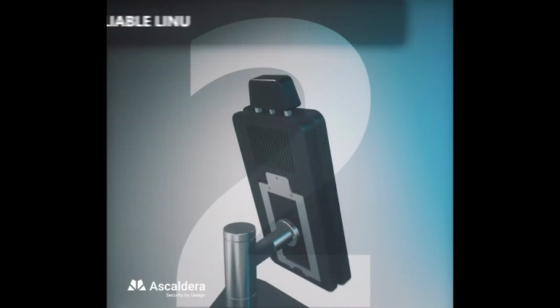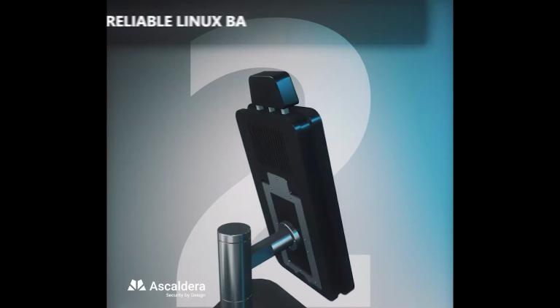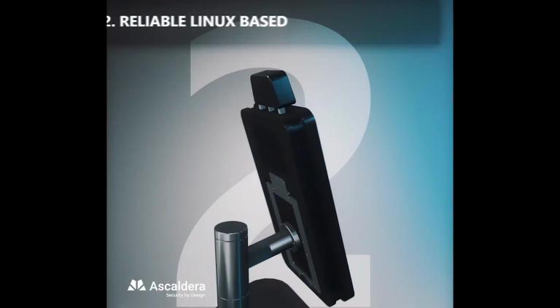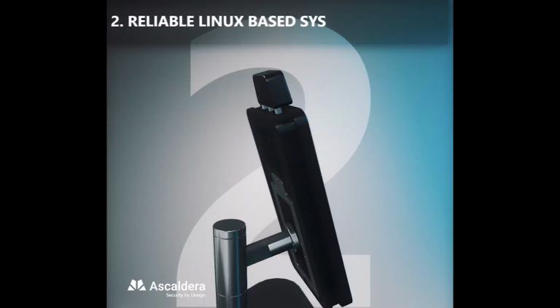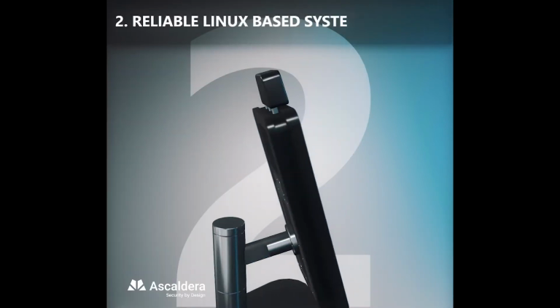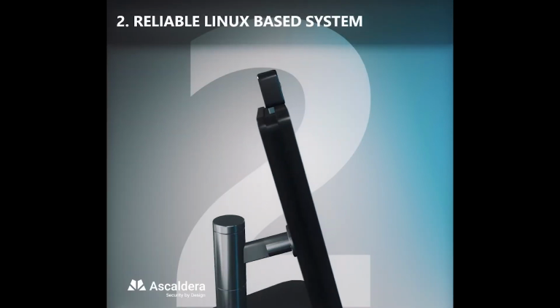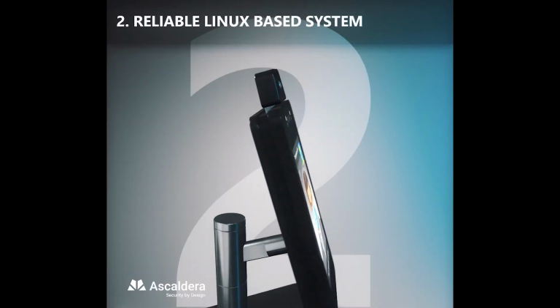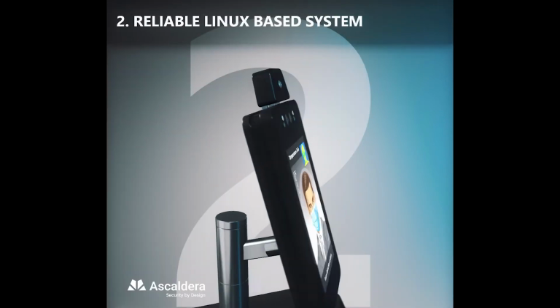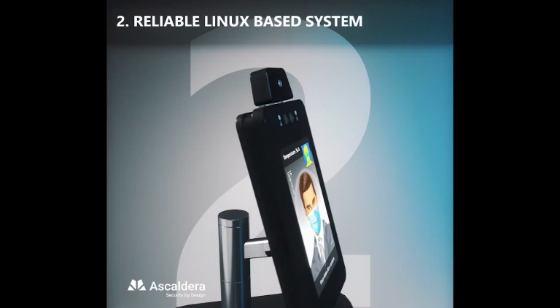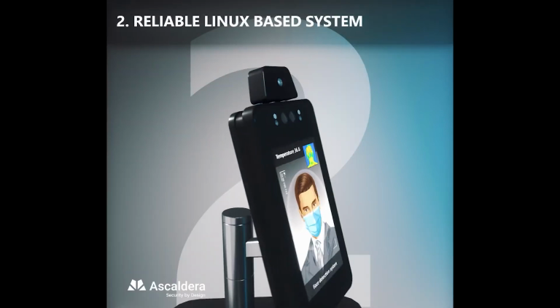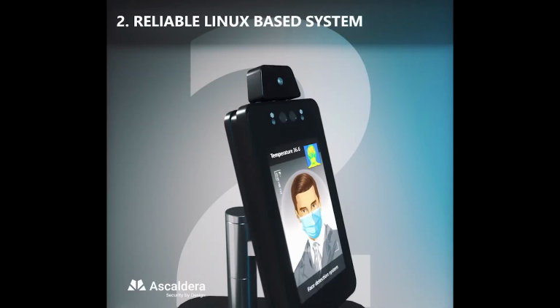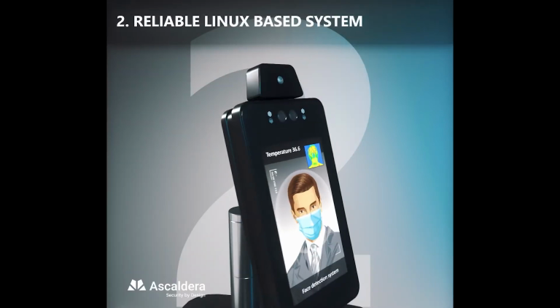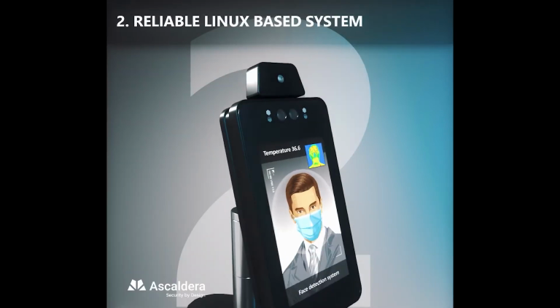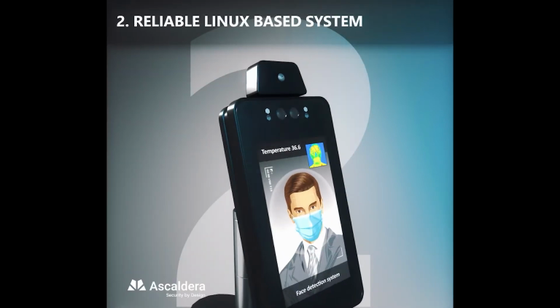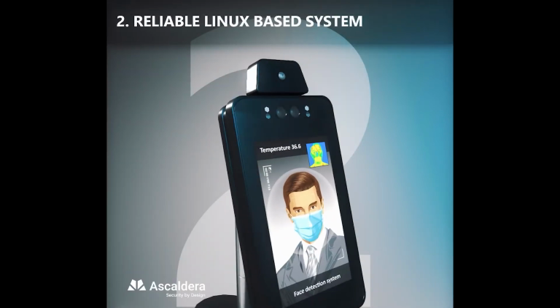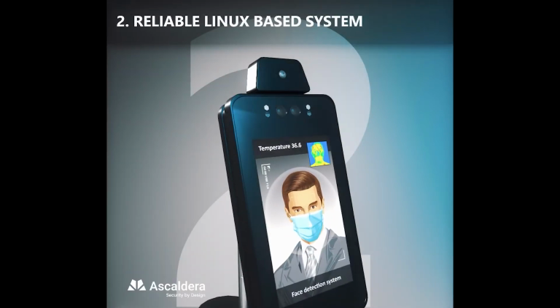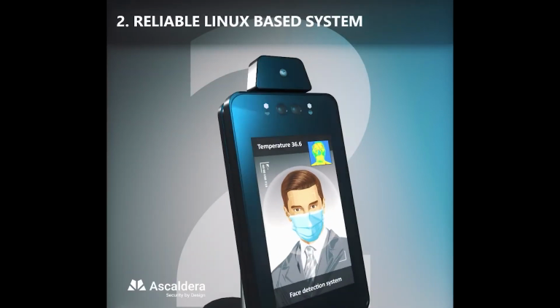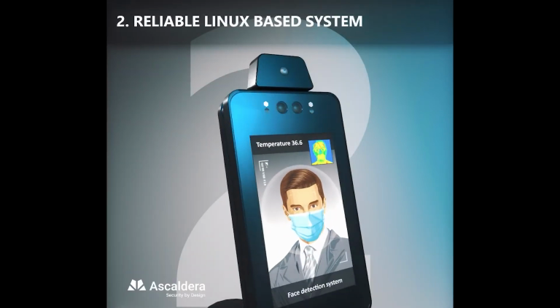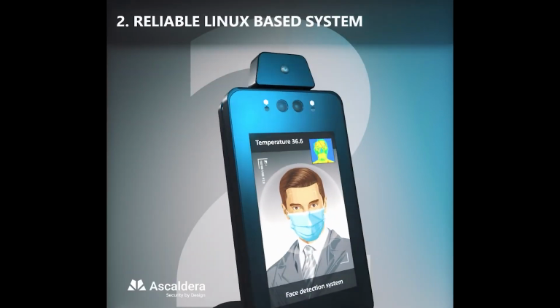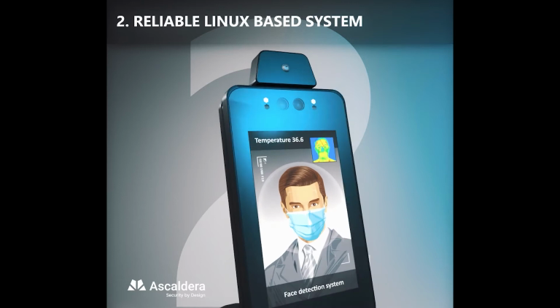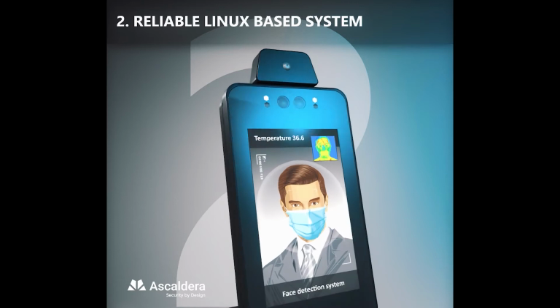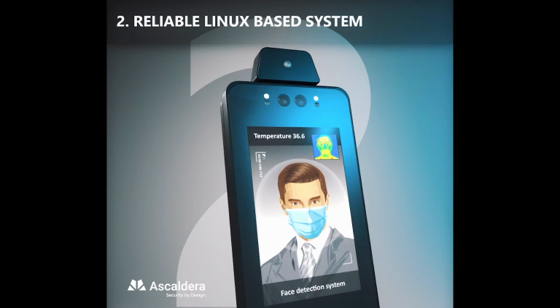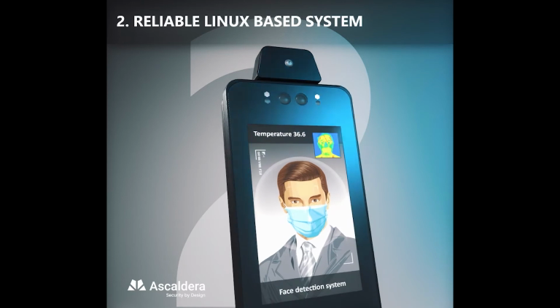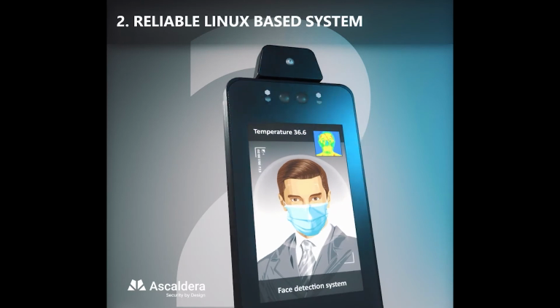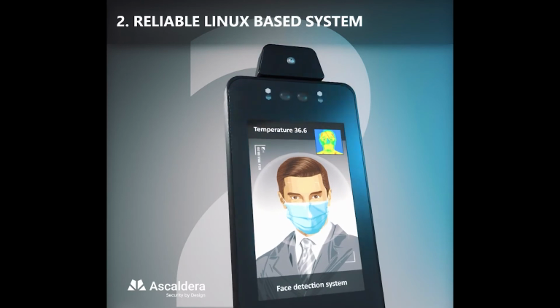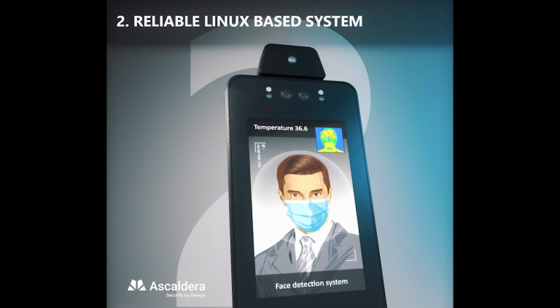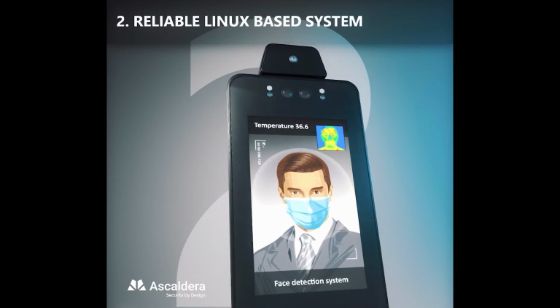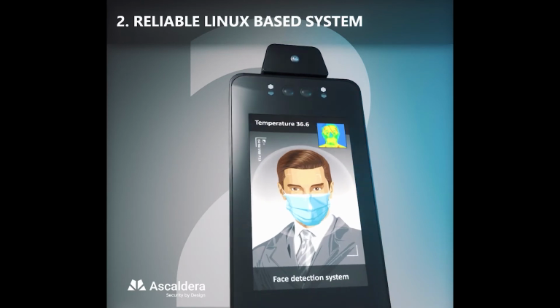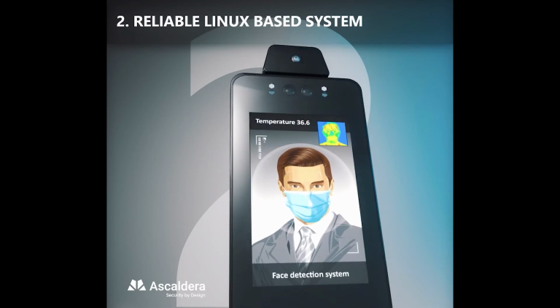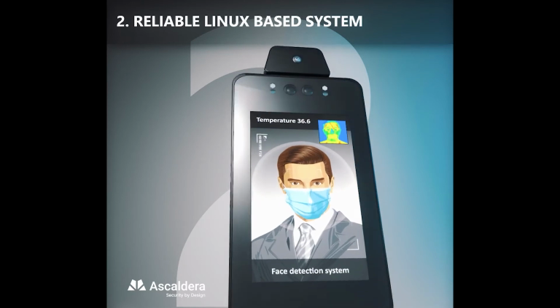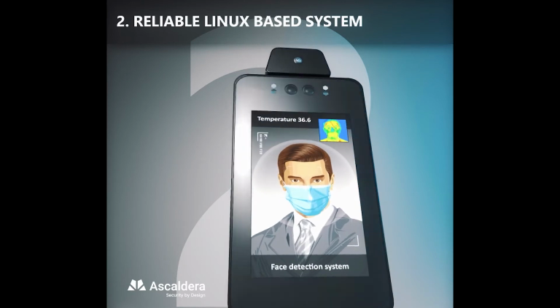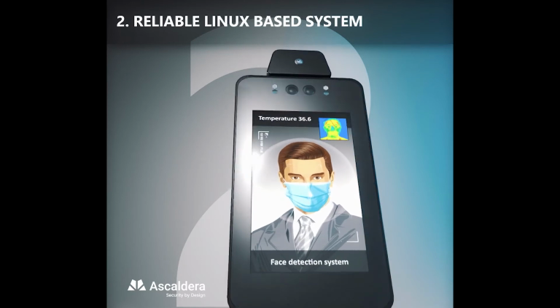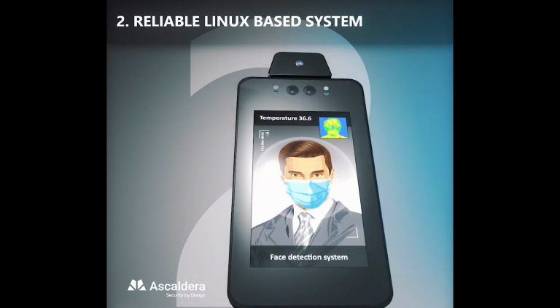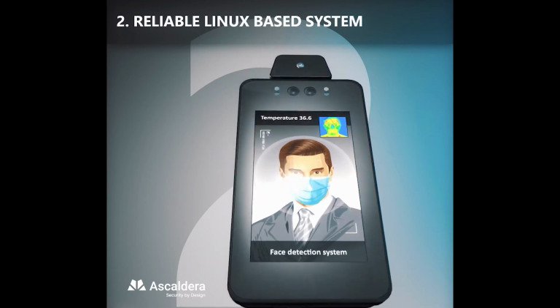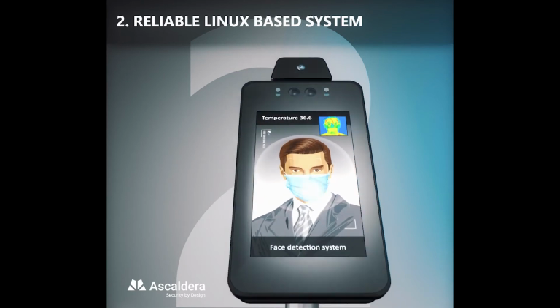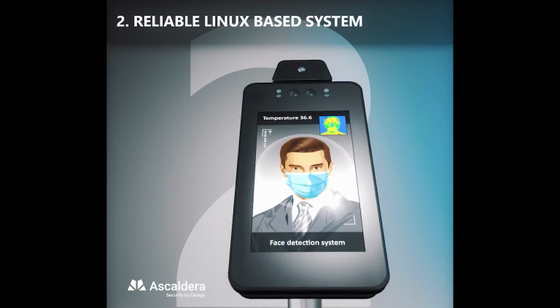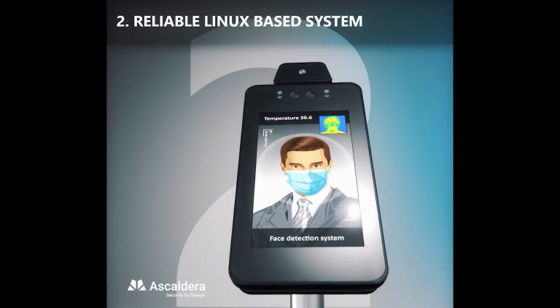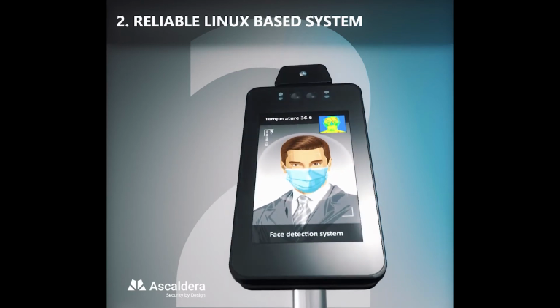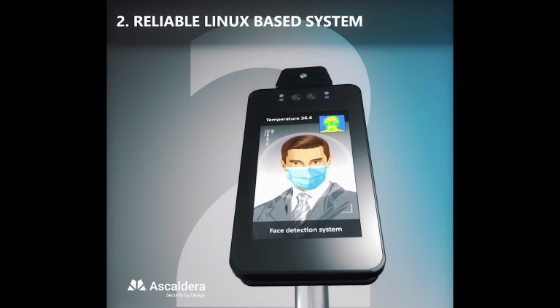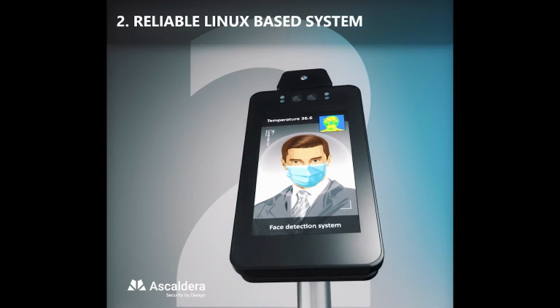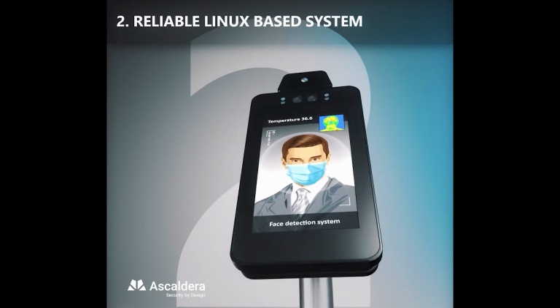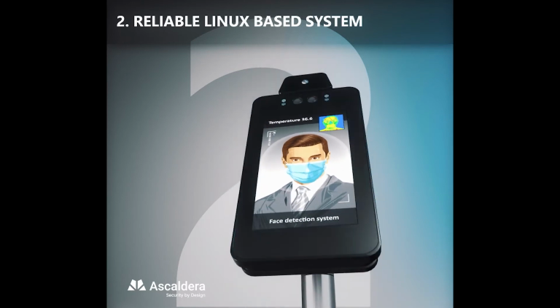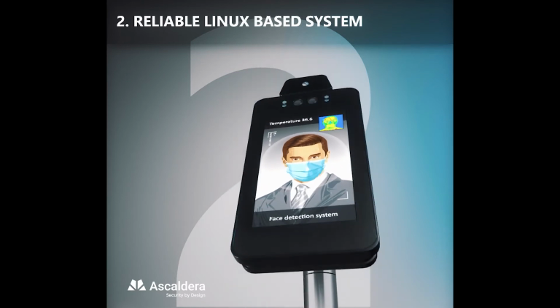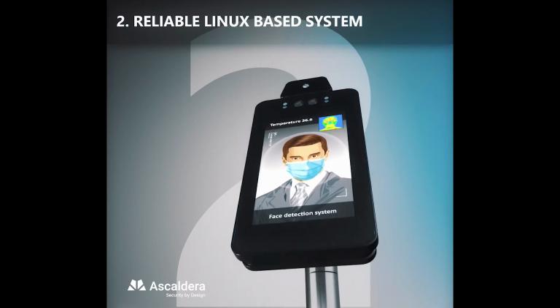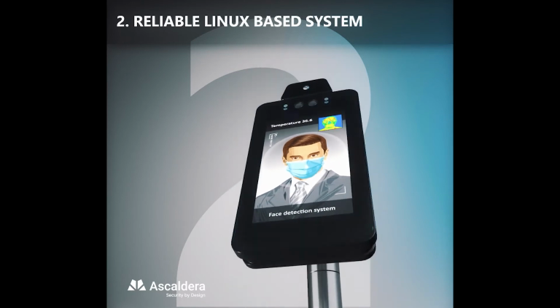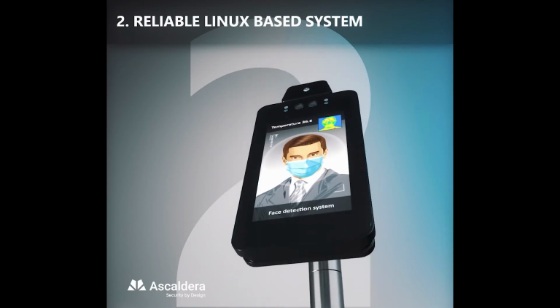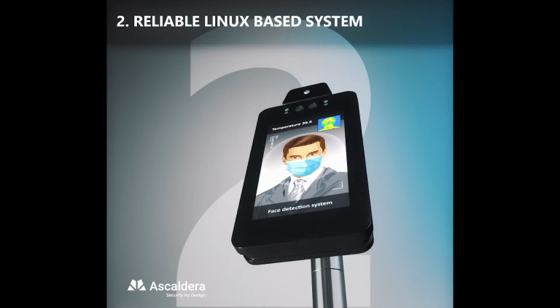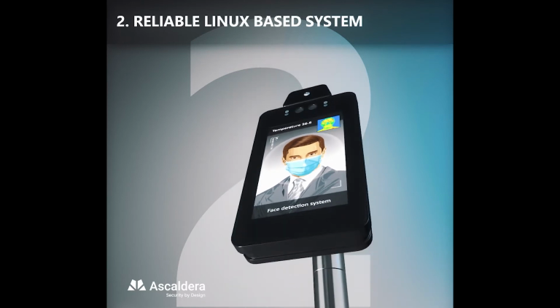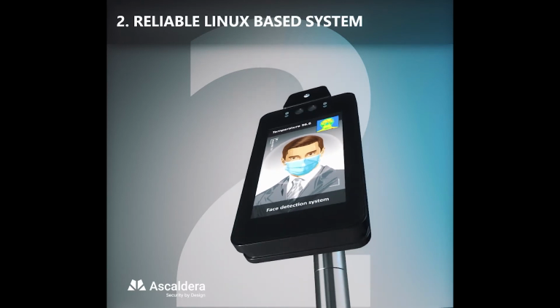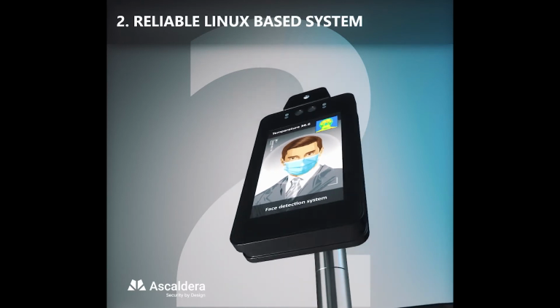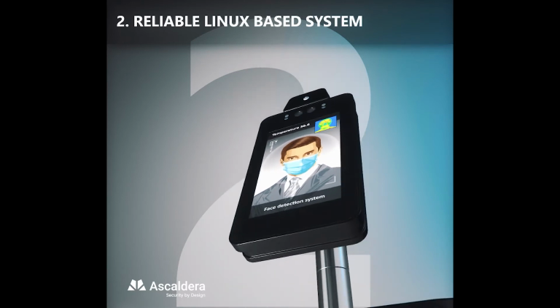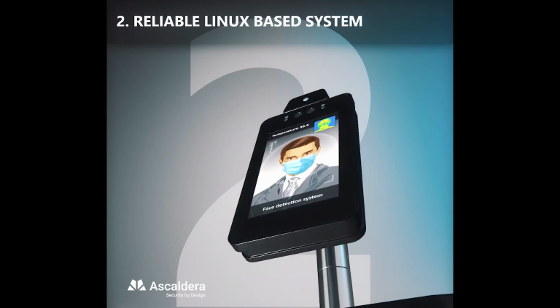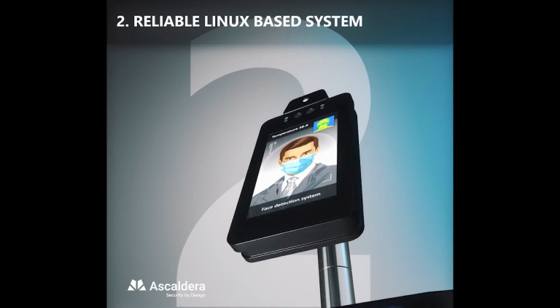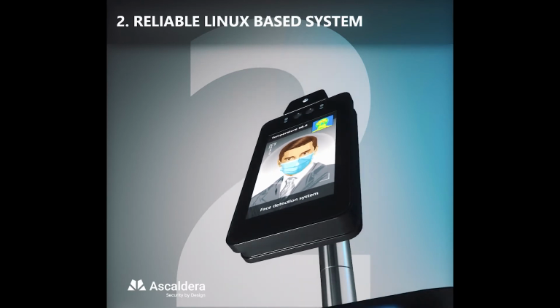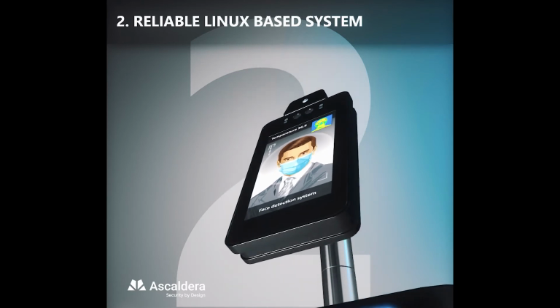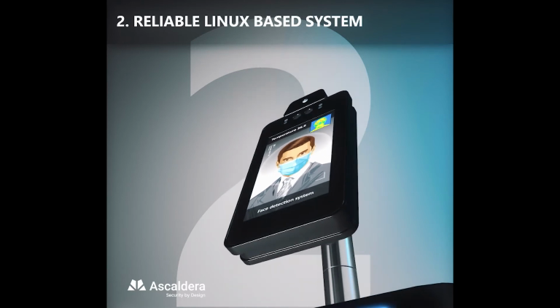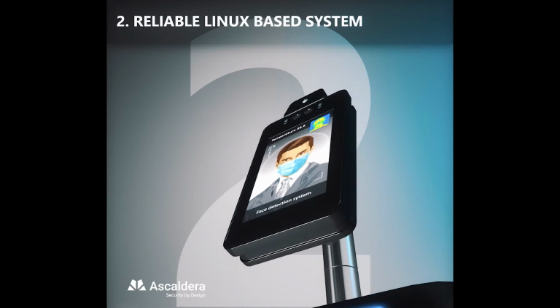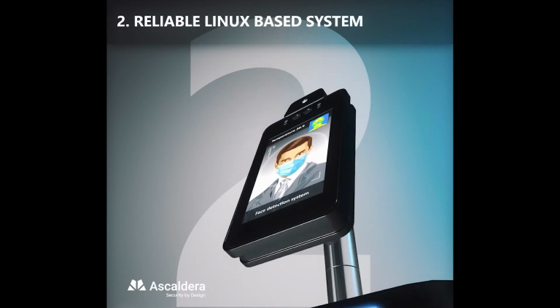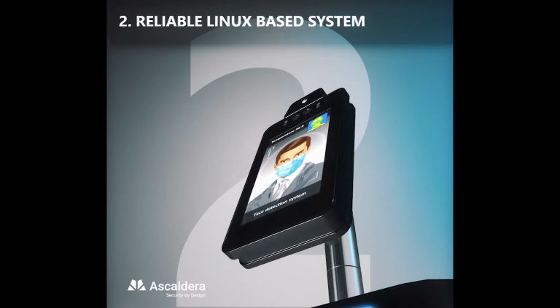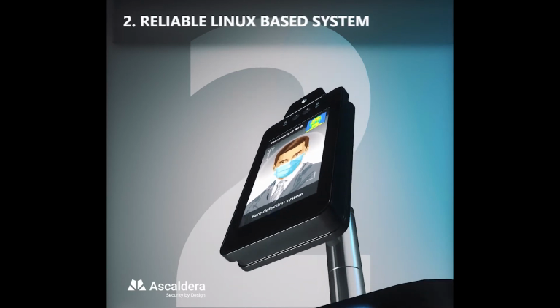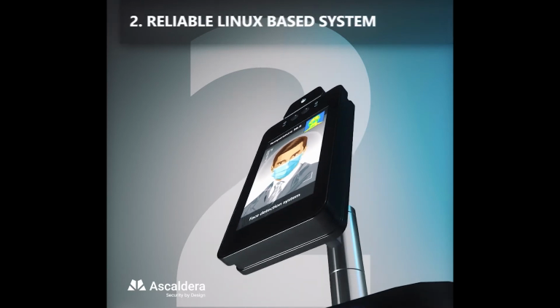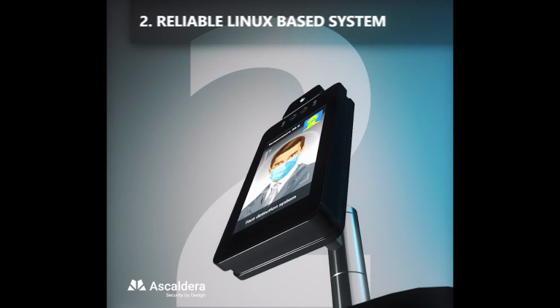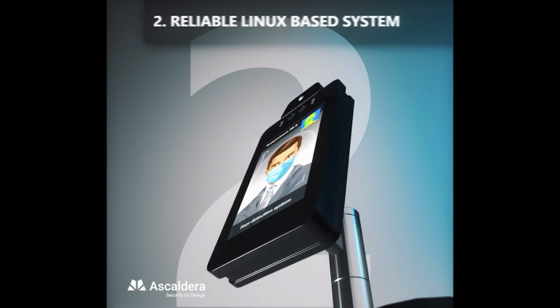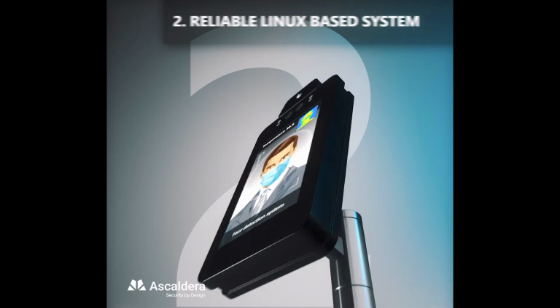Intelligent face and mask recognition algorithm running on a Linux-based operating system, more reliable than any Android device.